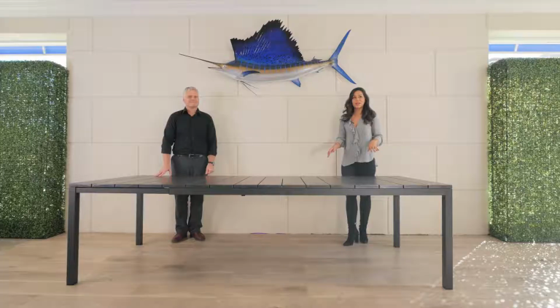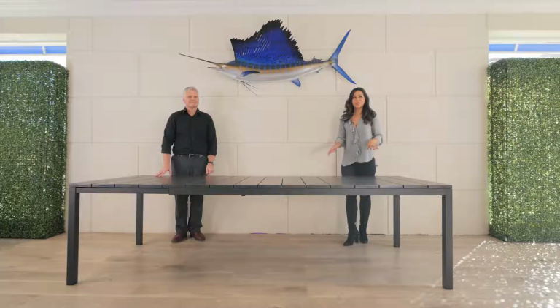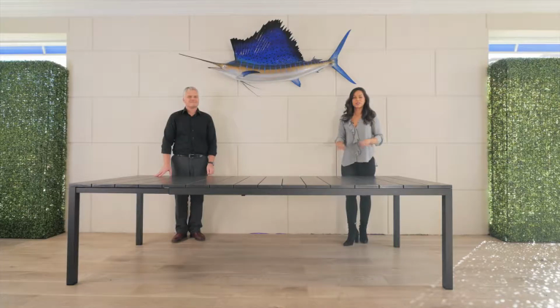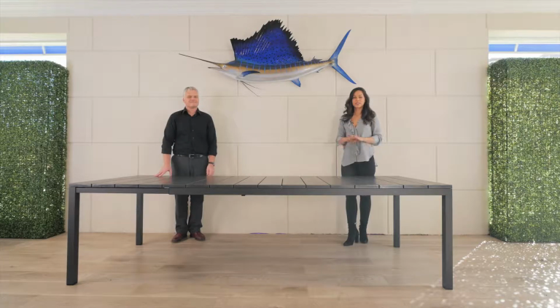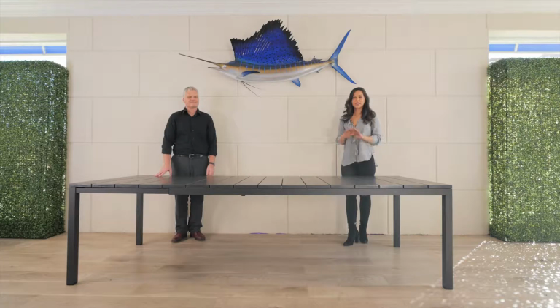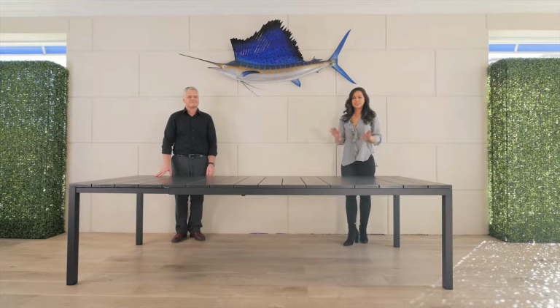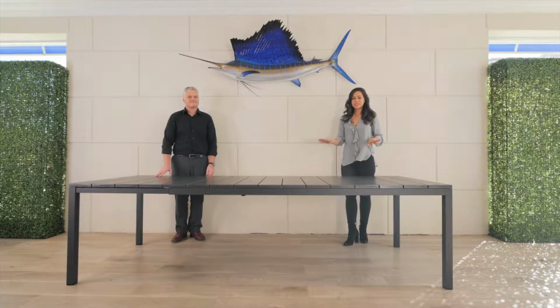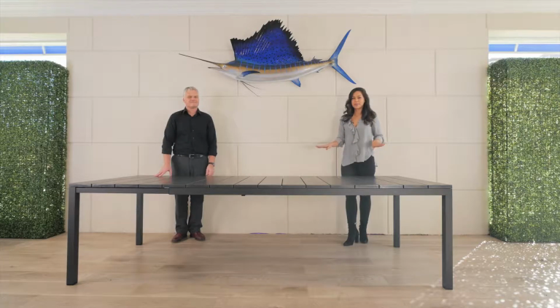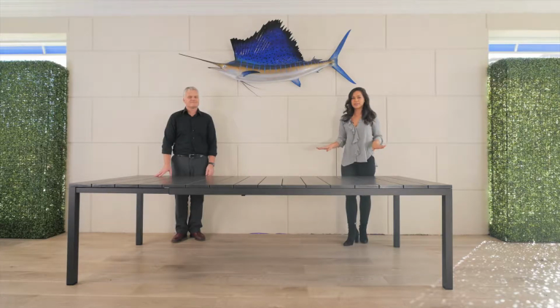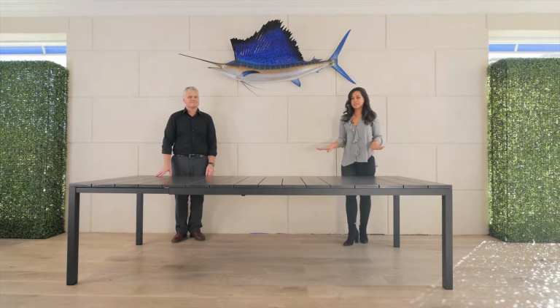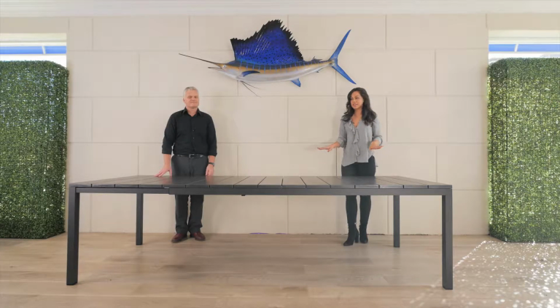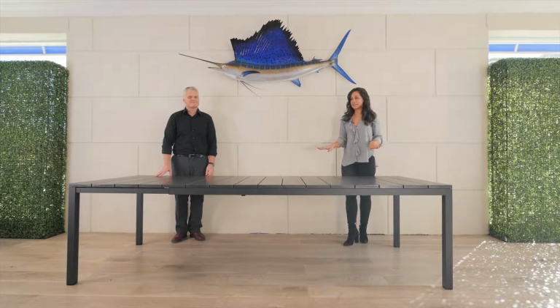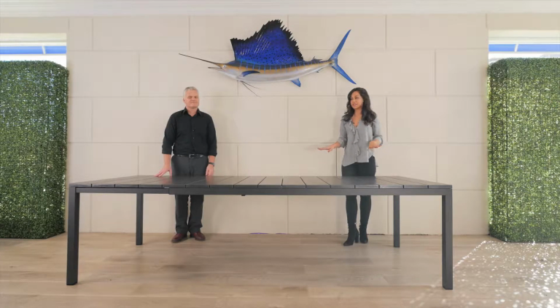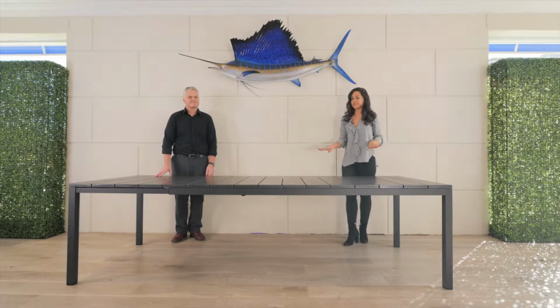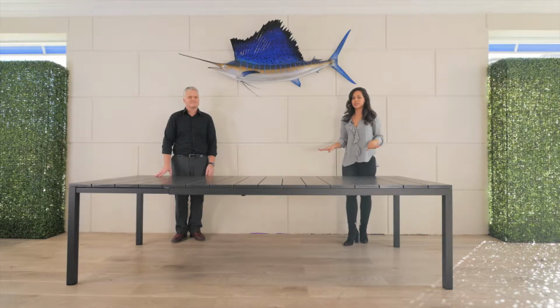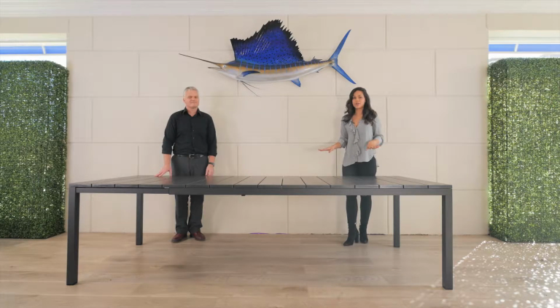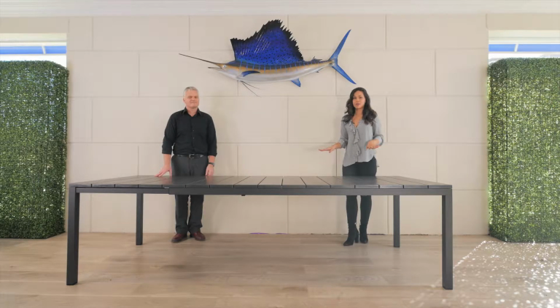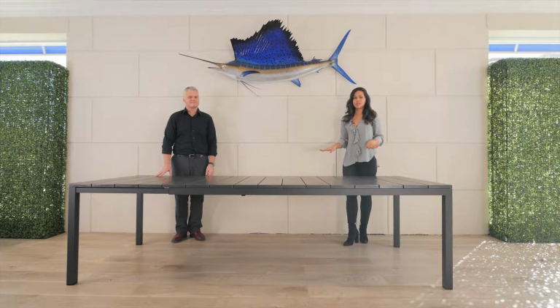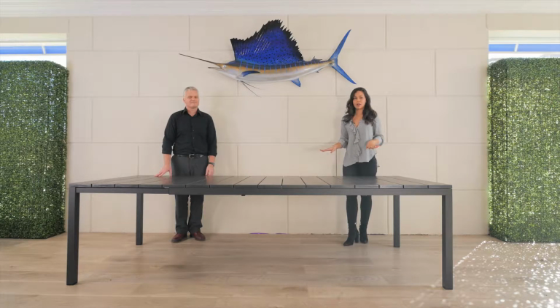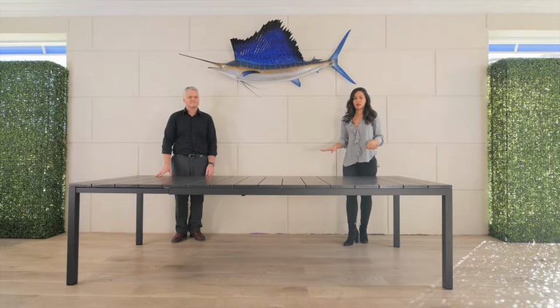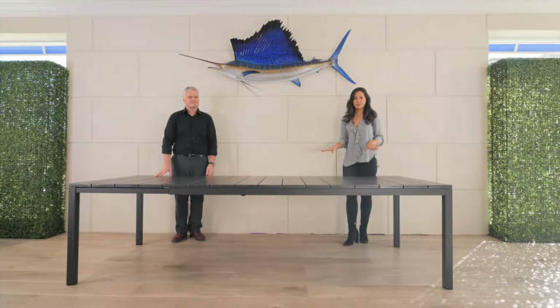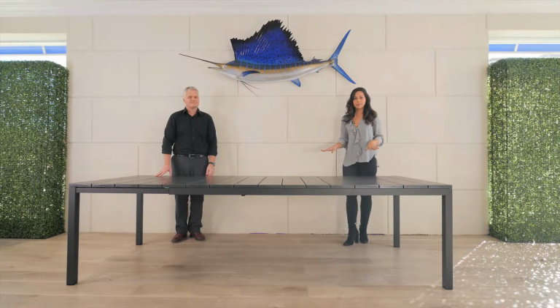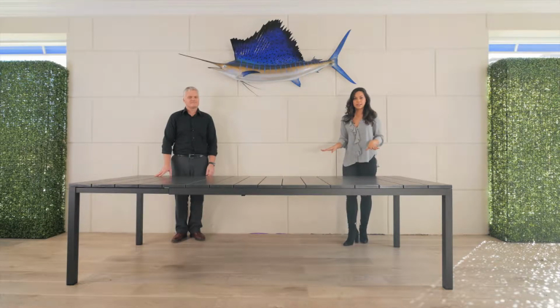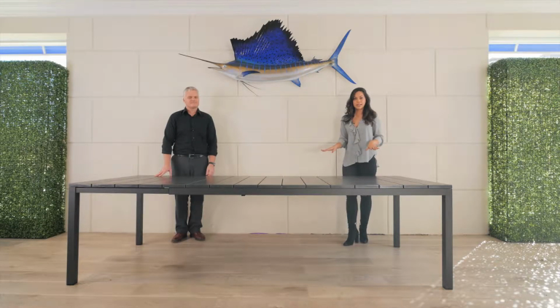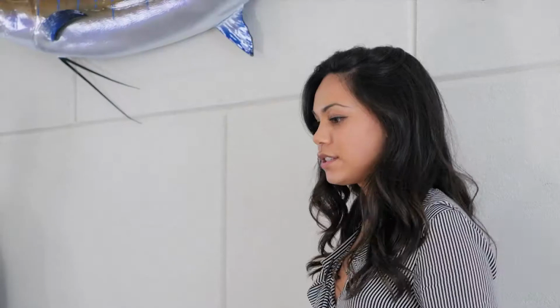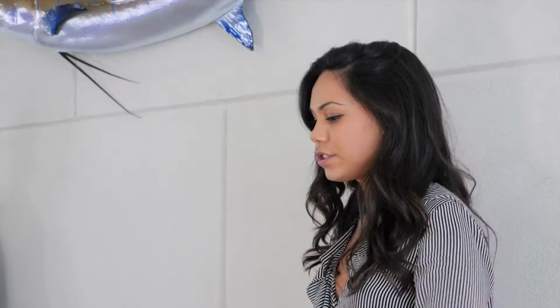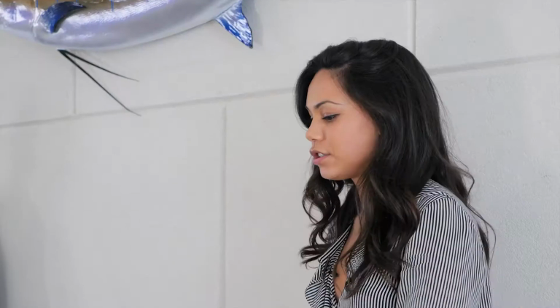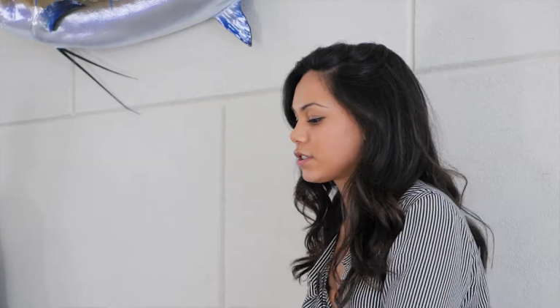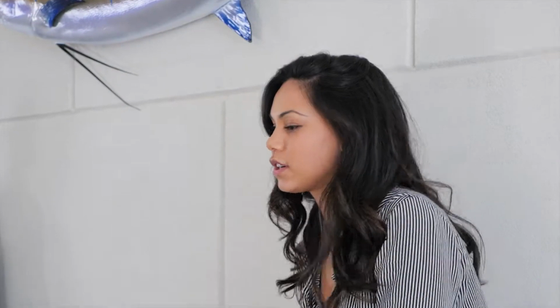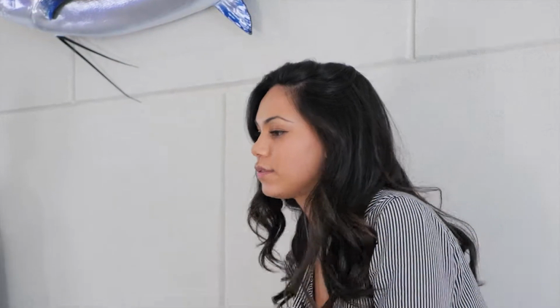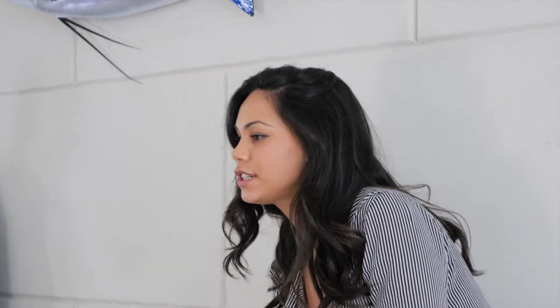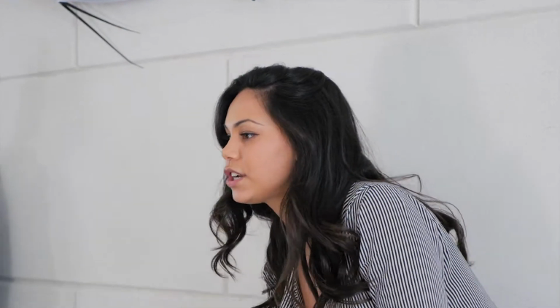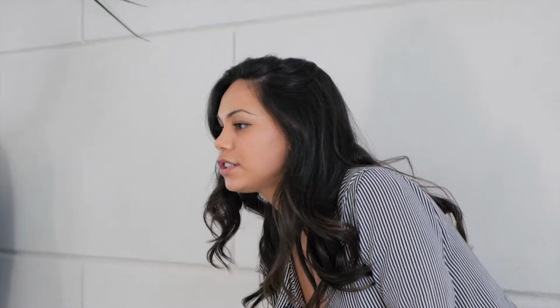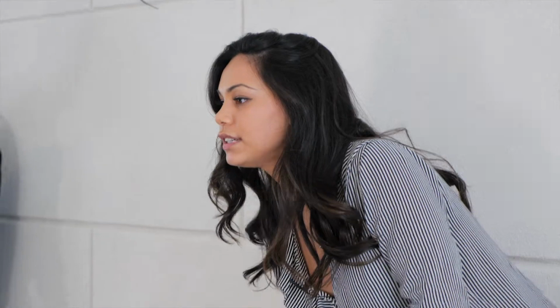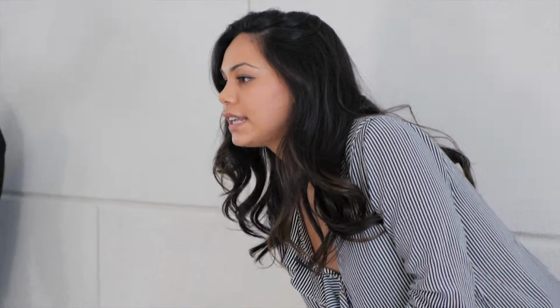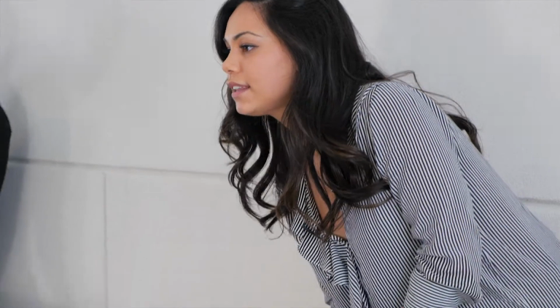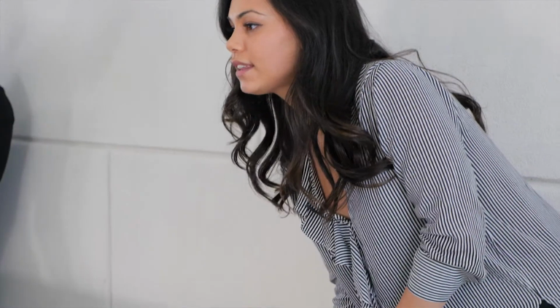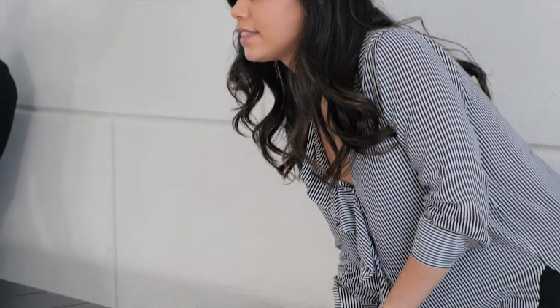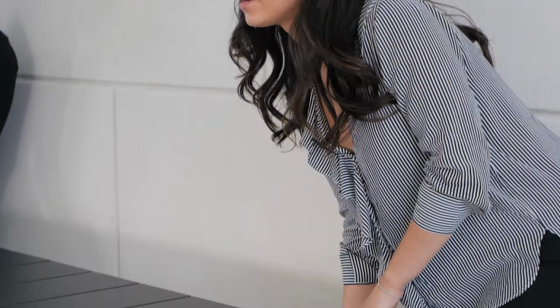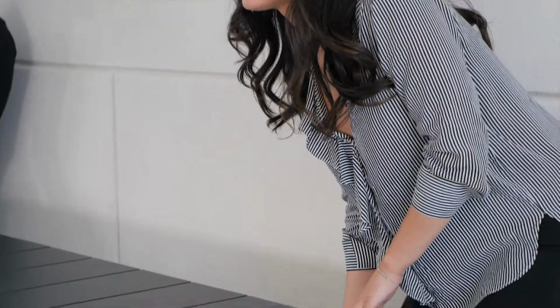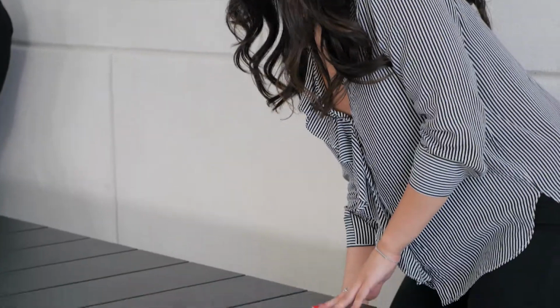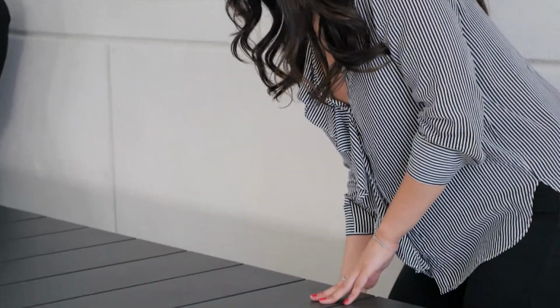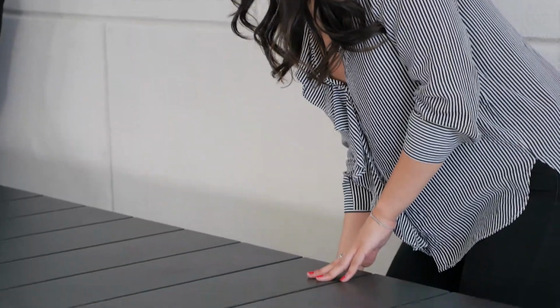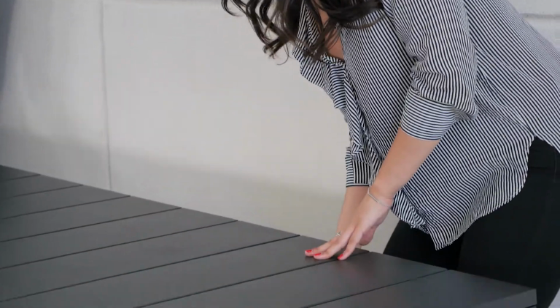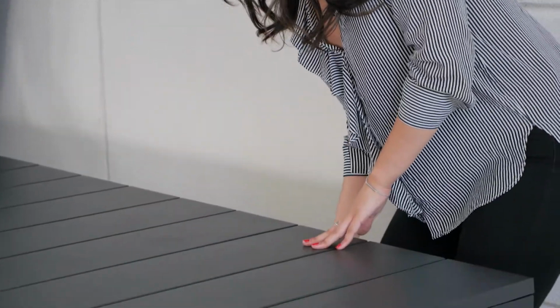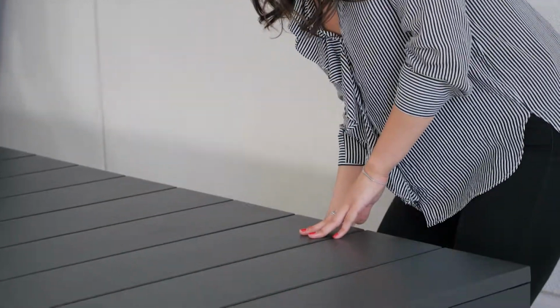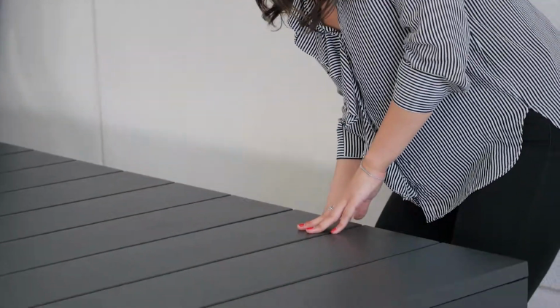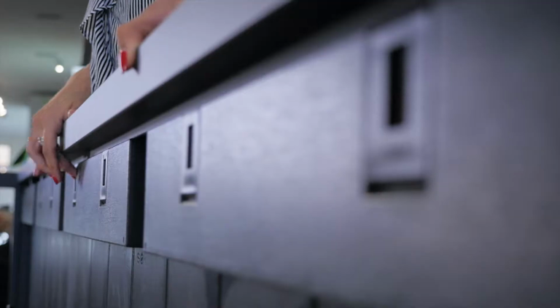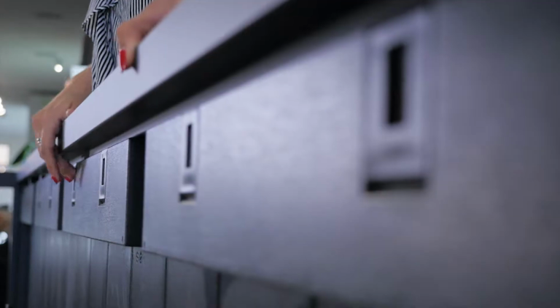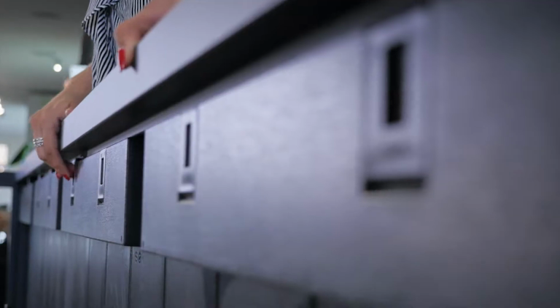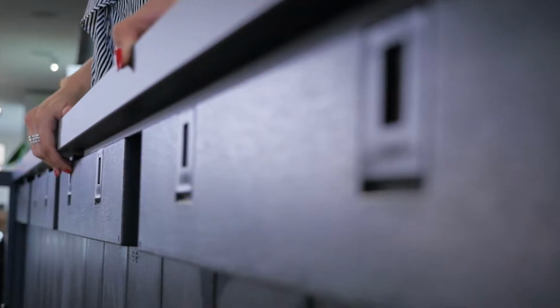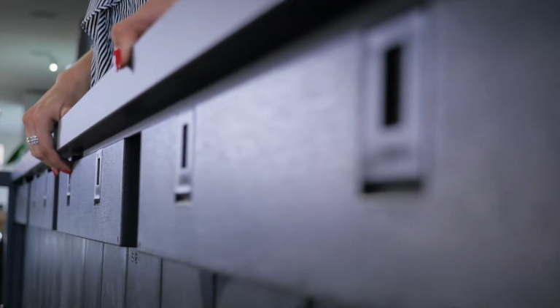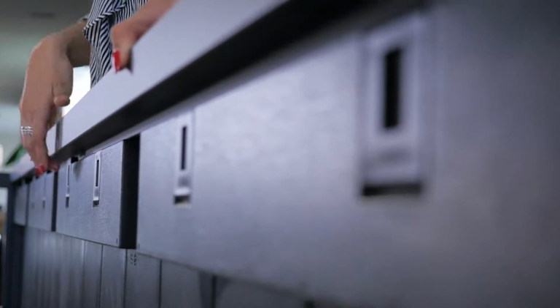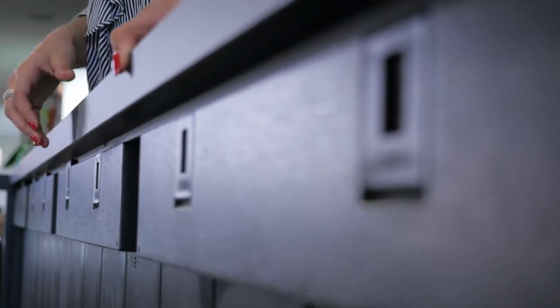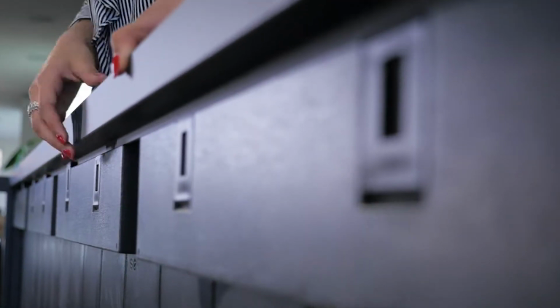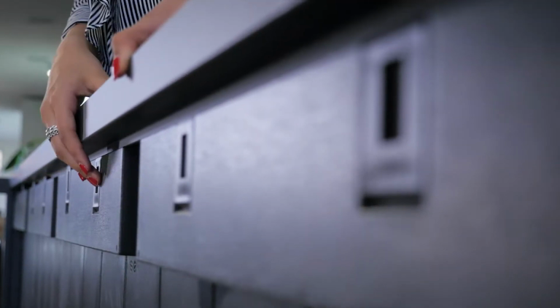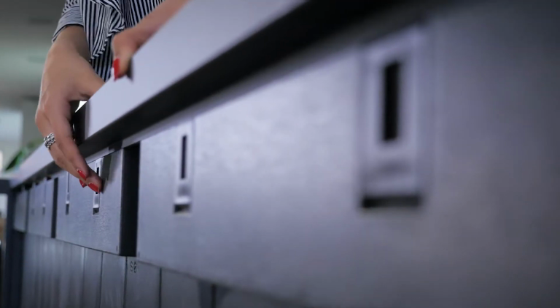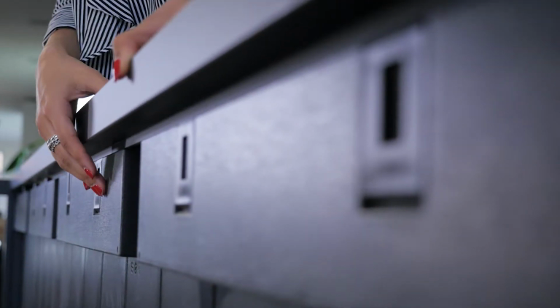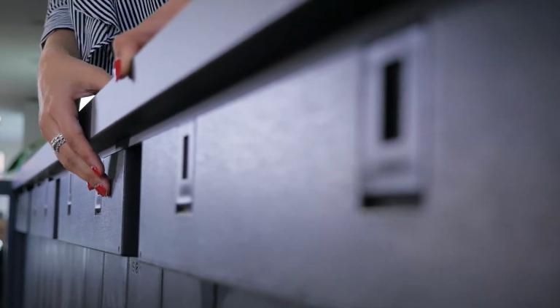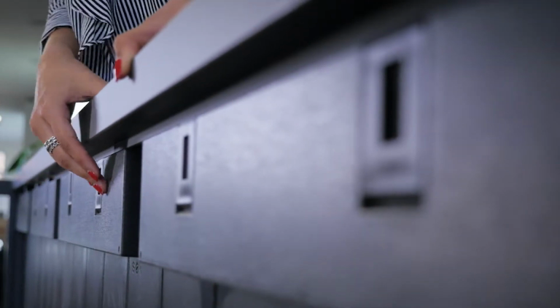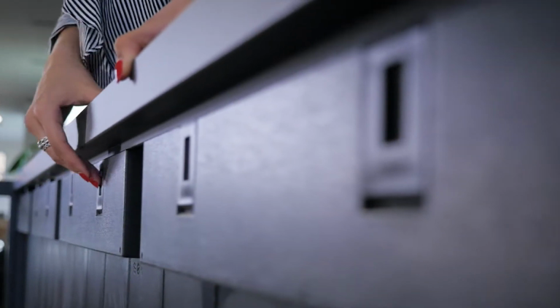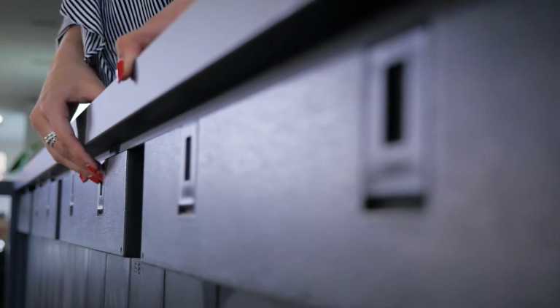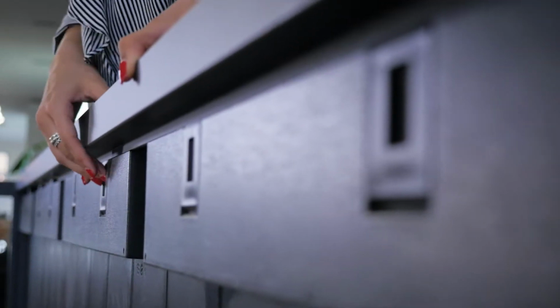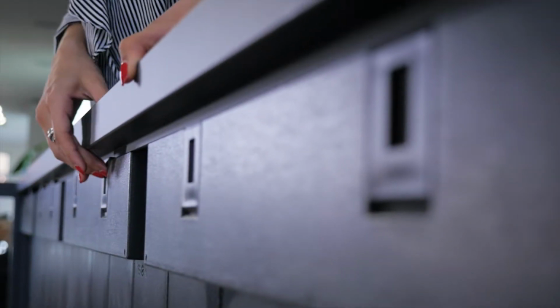Once you have your table extended, you're going to want to lock it in place. Just reach underneath — there are eight clips, and you just need to lock every single one of them.